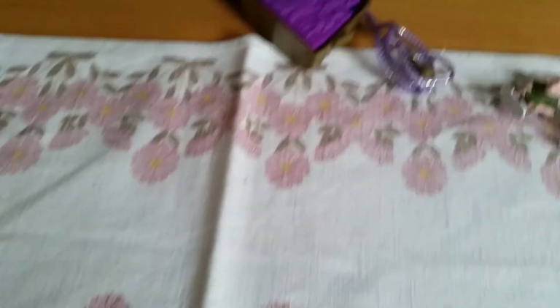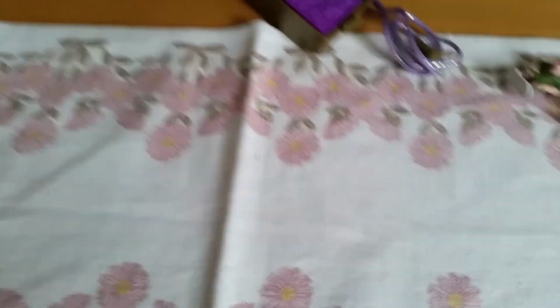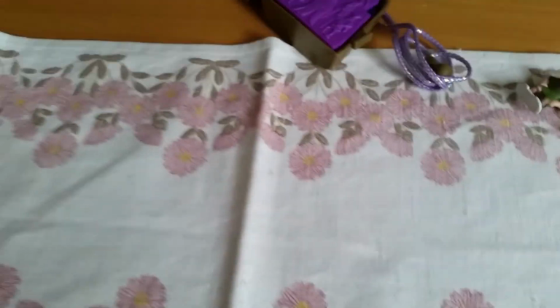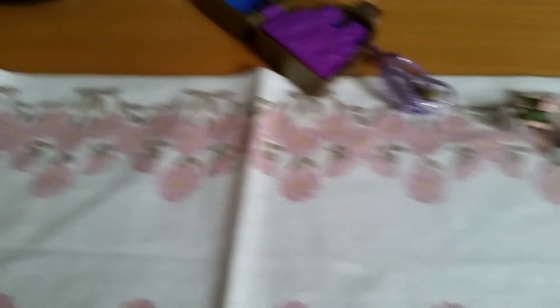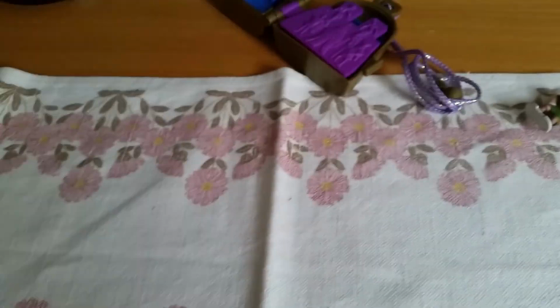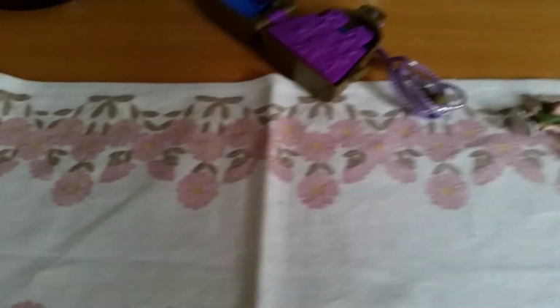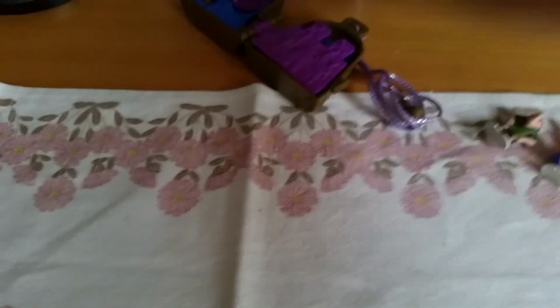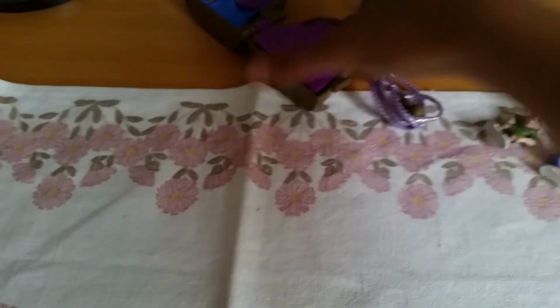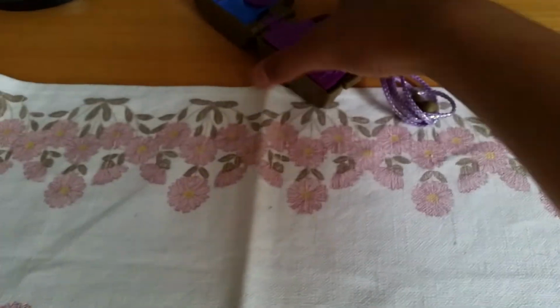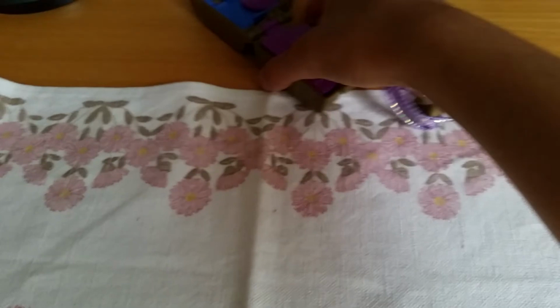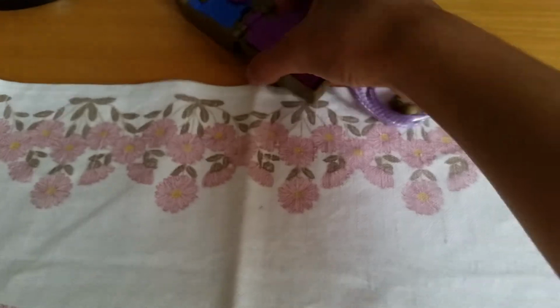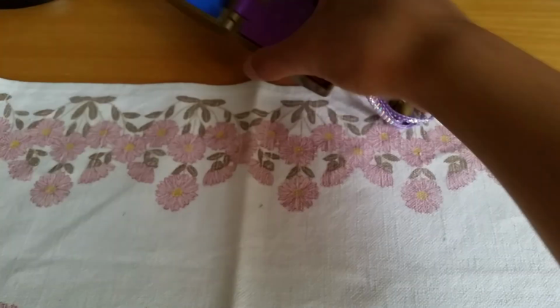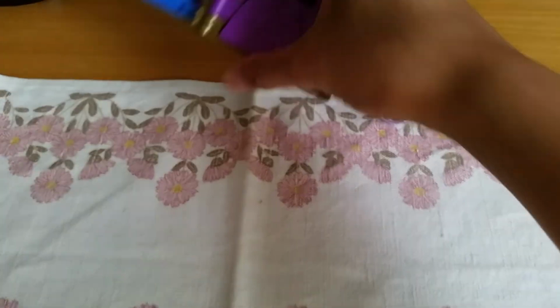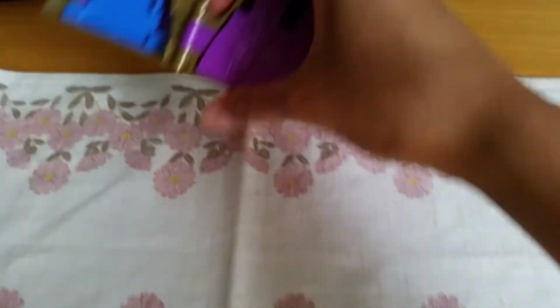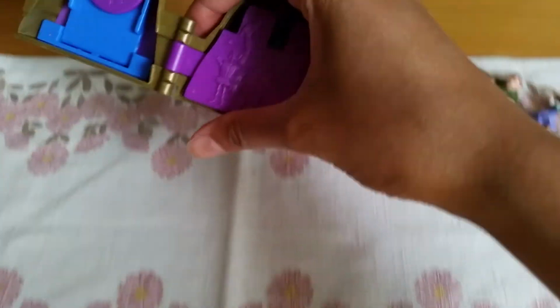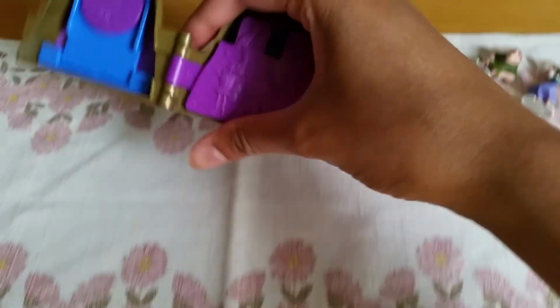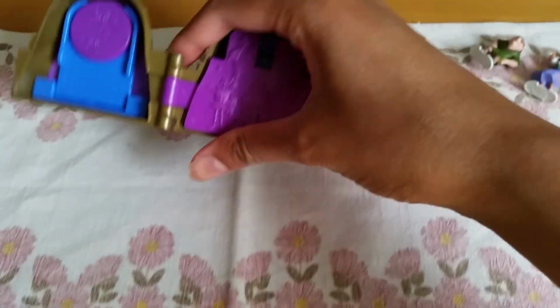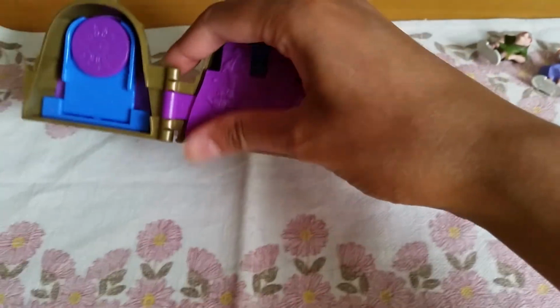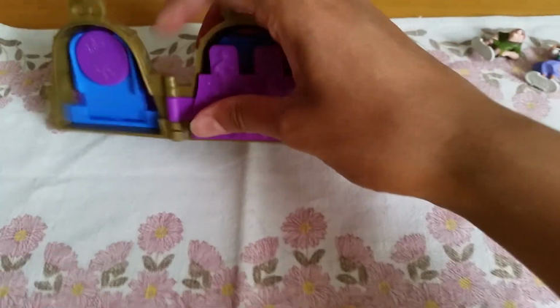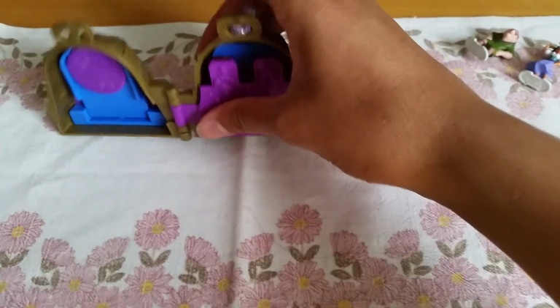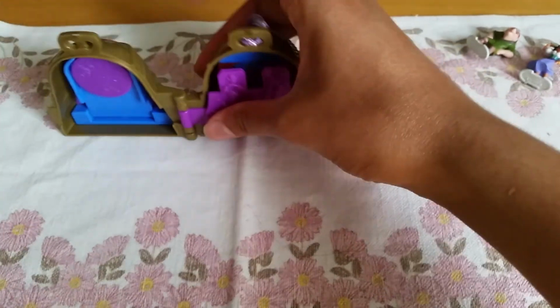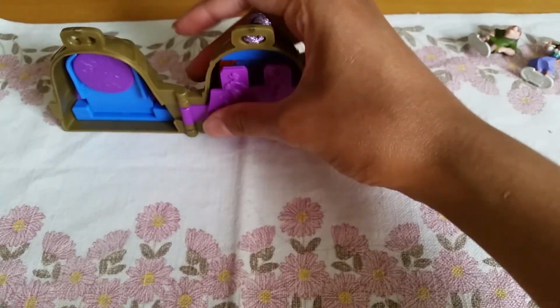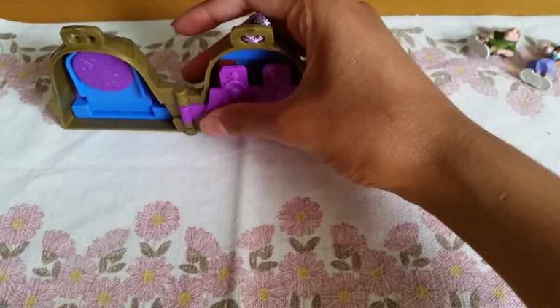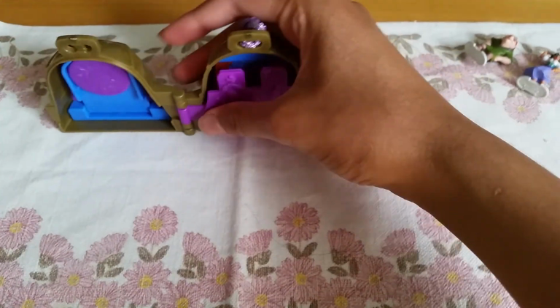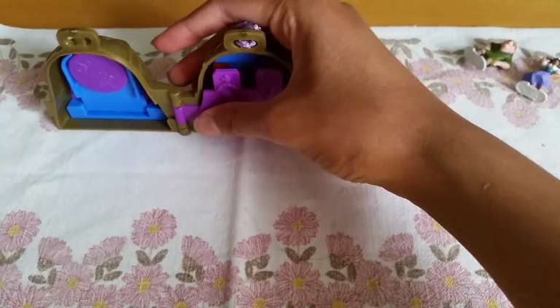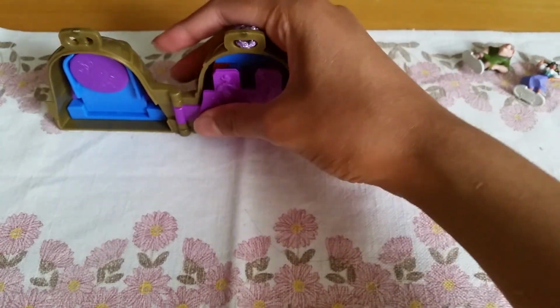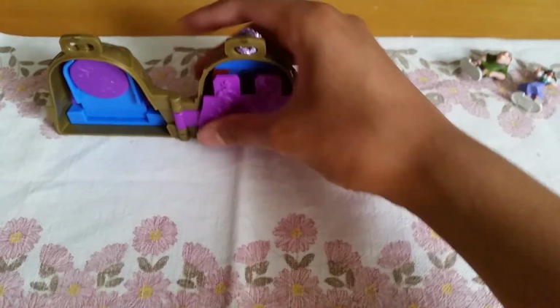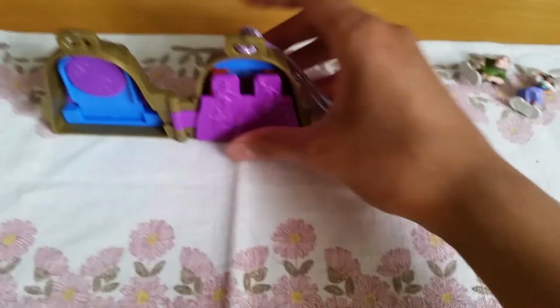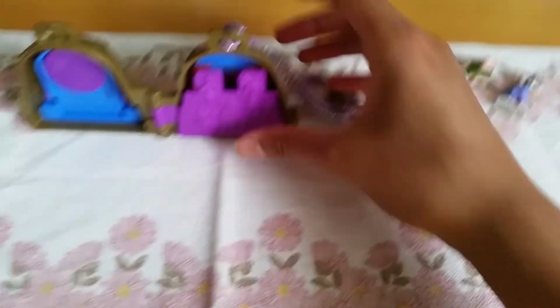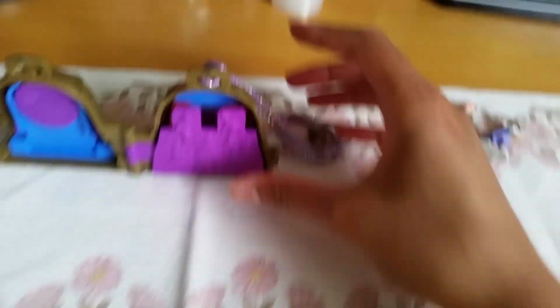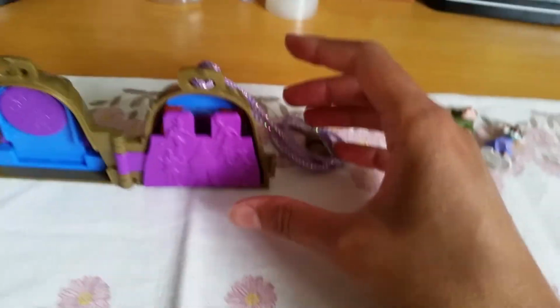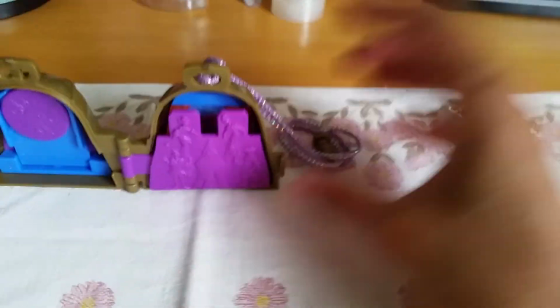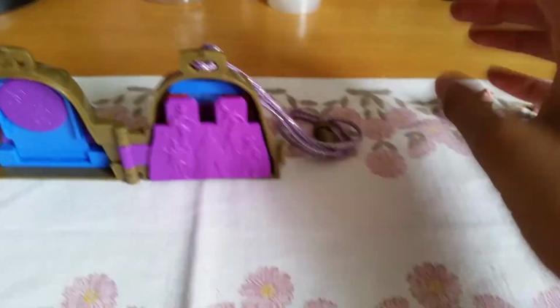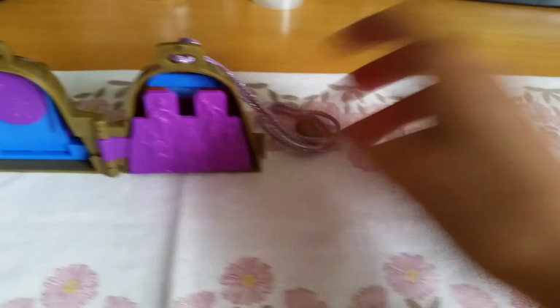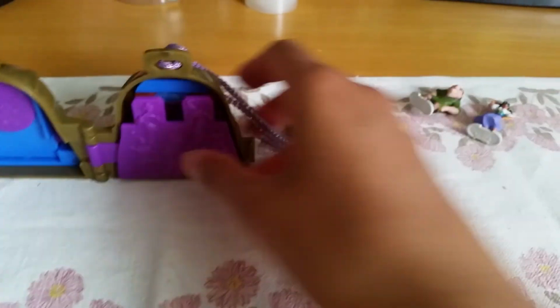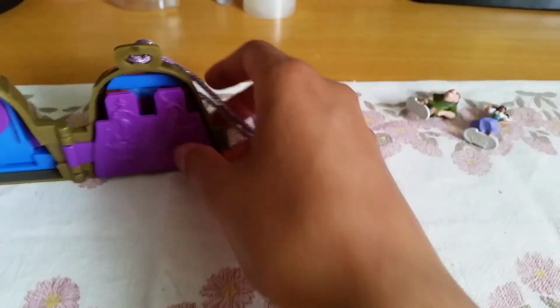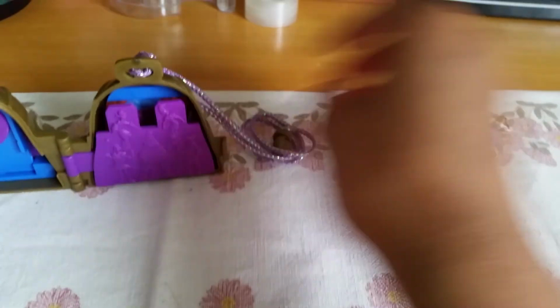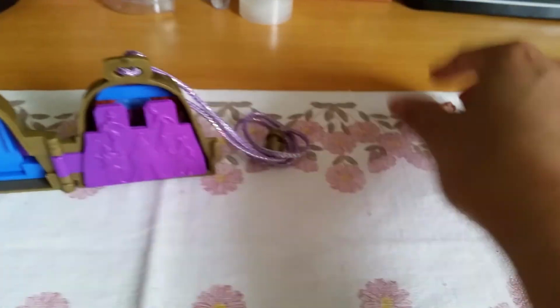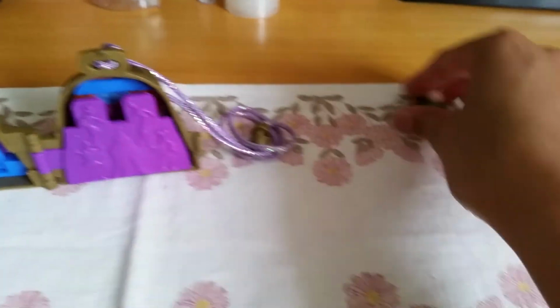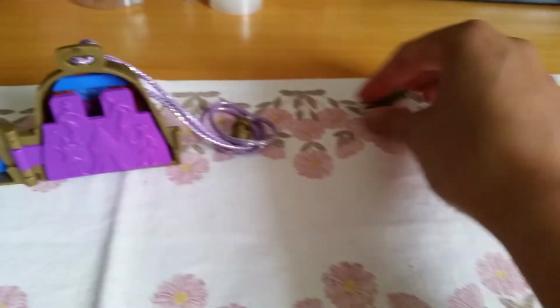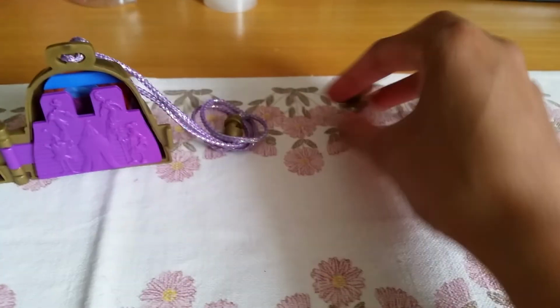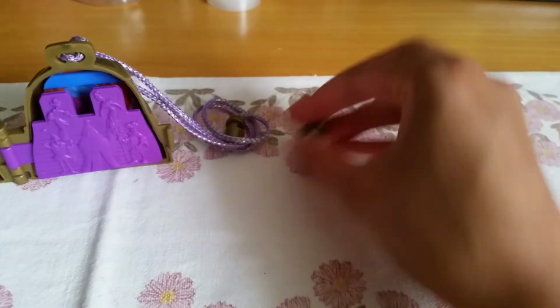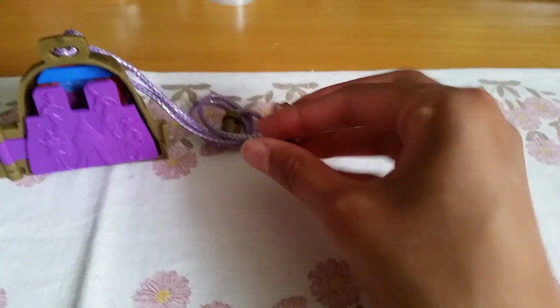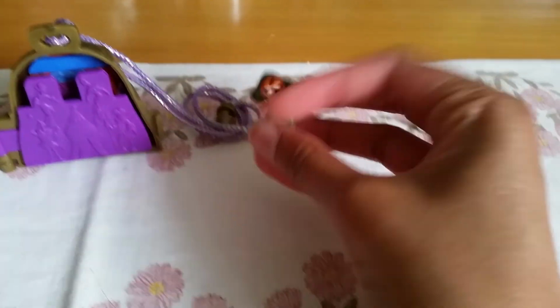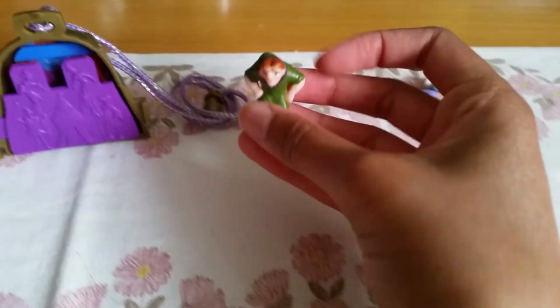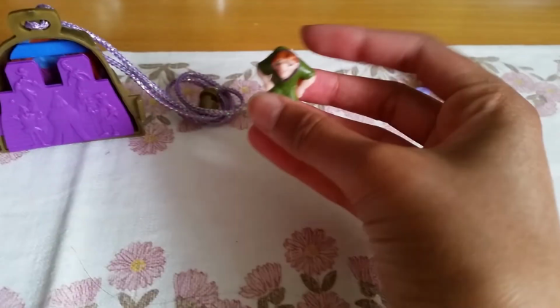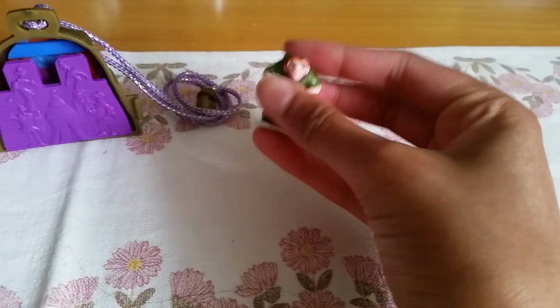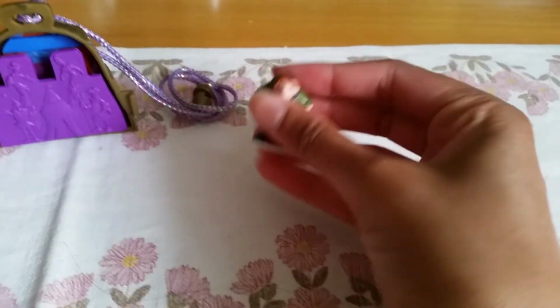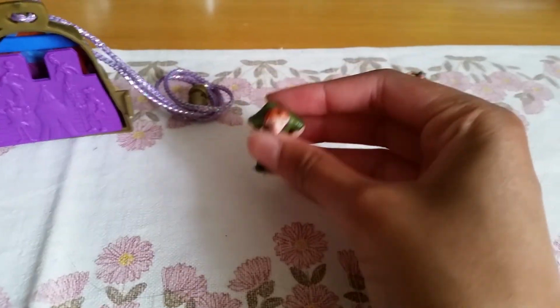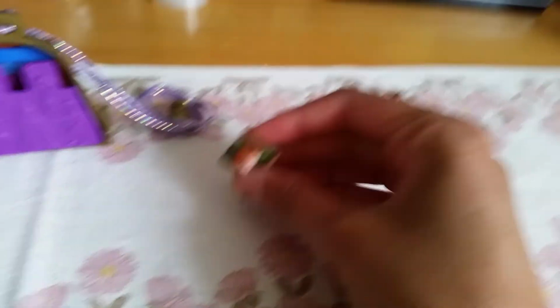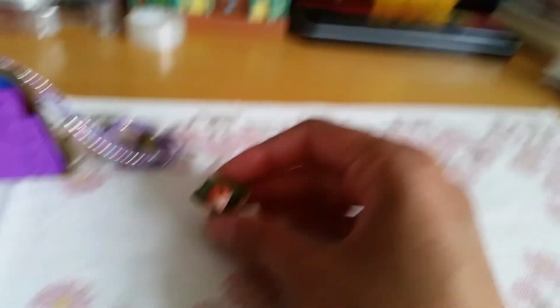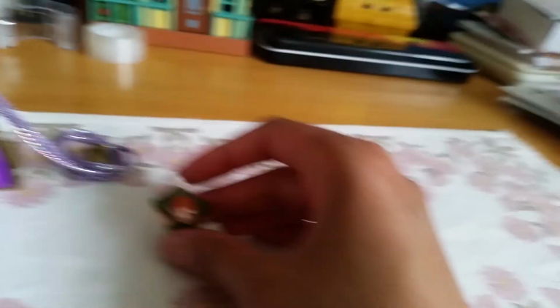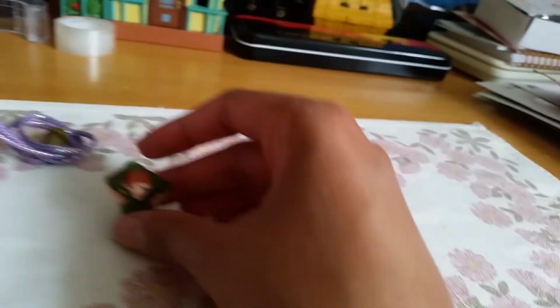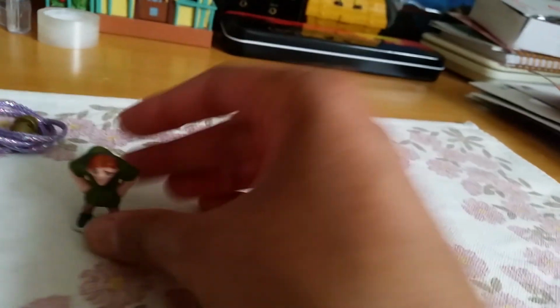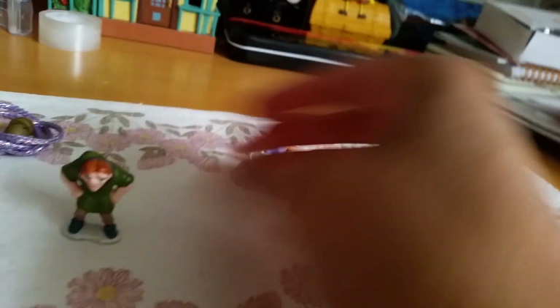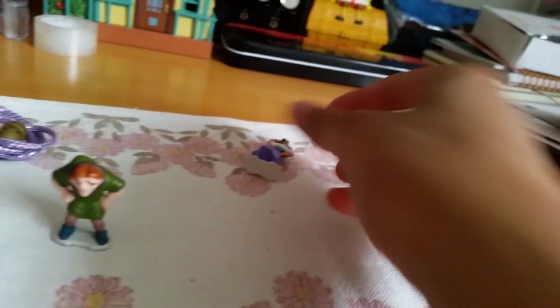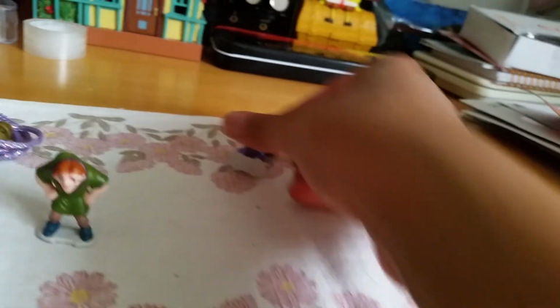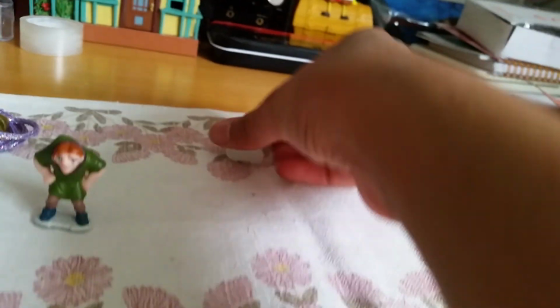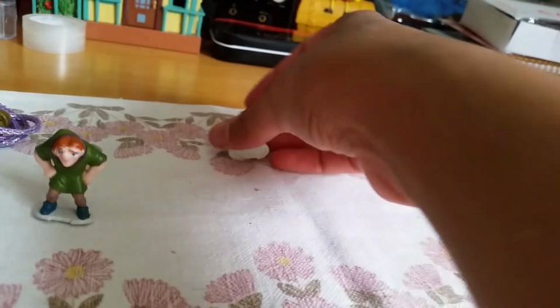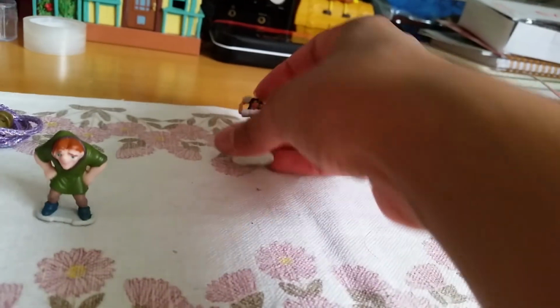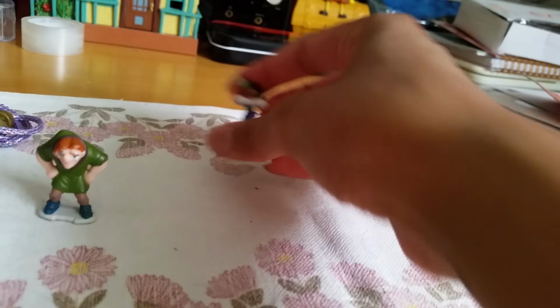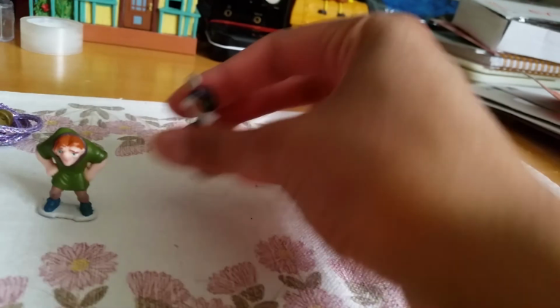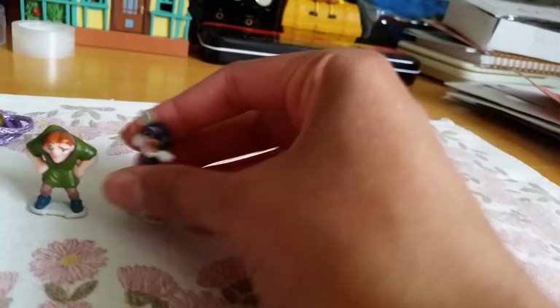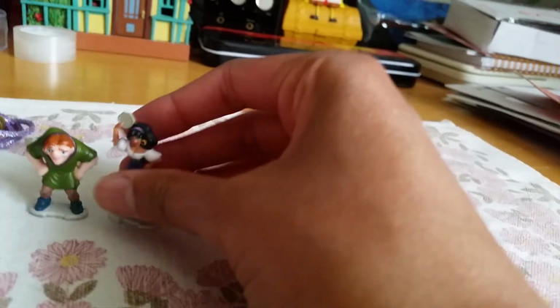That only took like a second — so great! Here we have the playset and here we have the figures. Let's start with the figures.